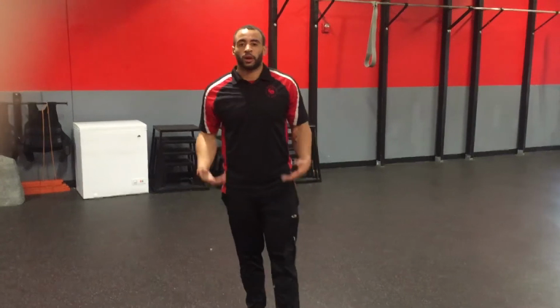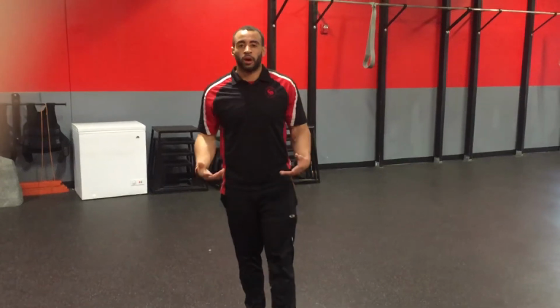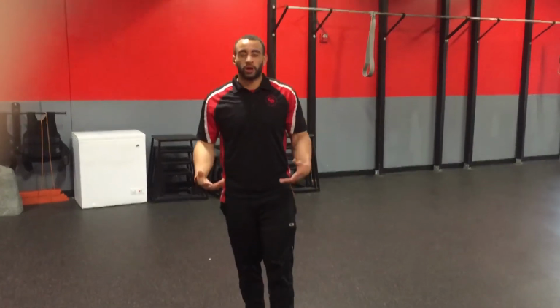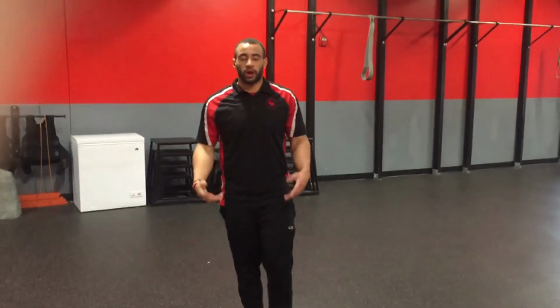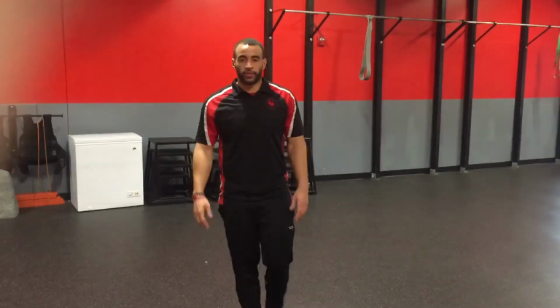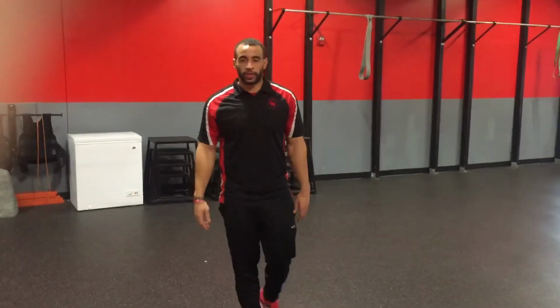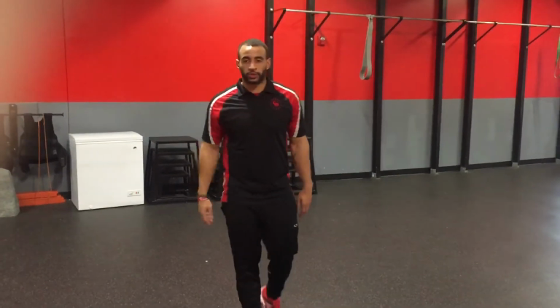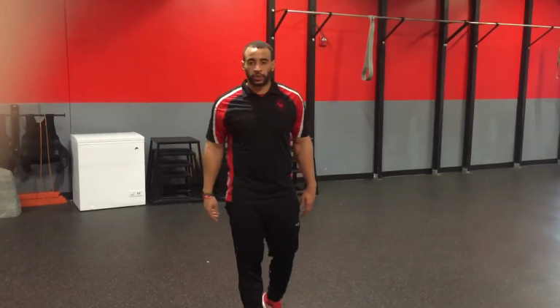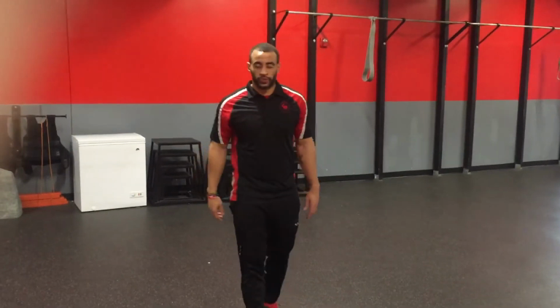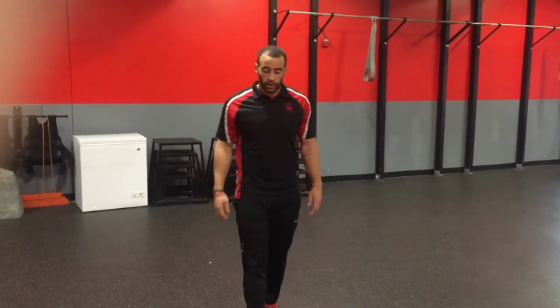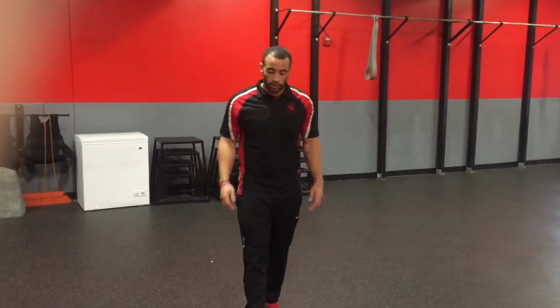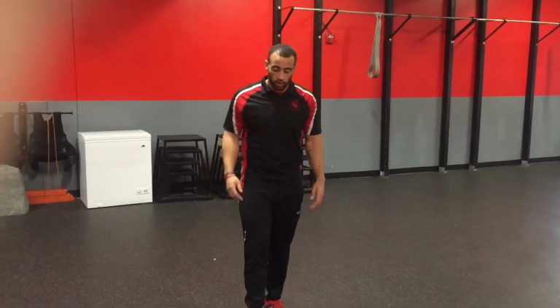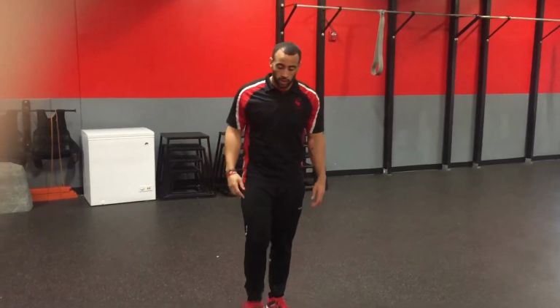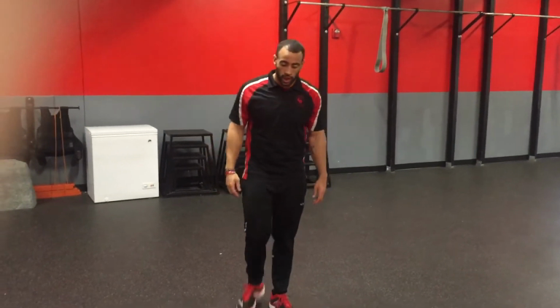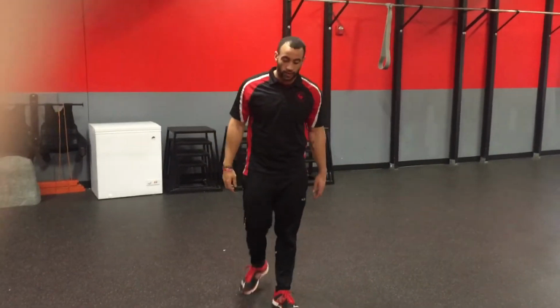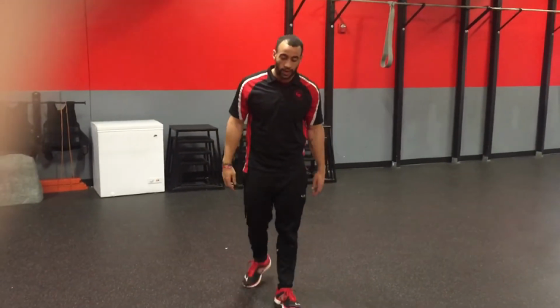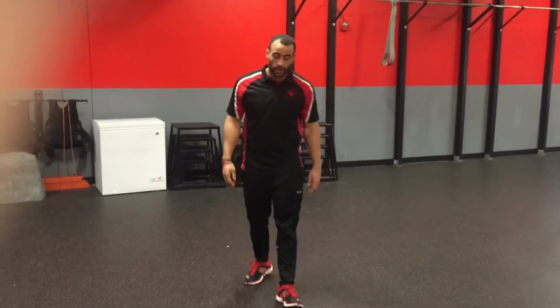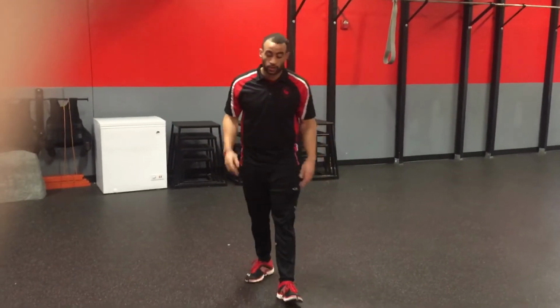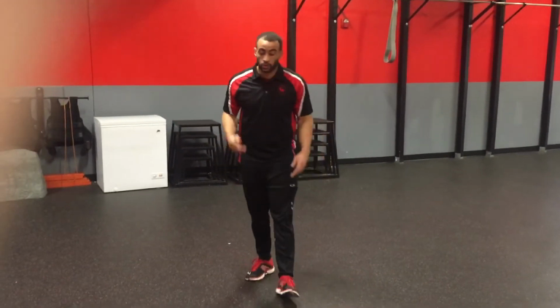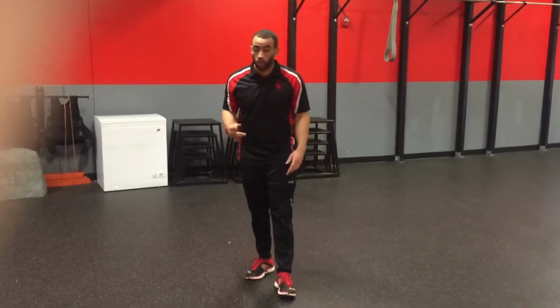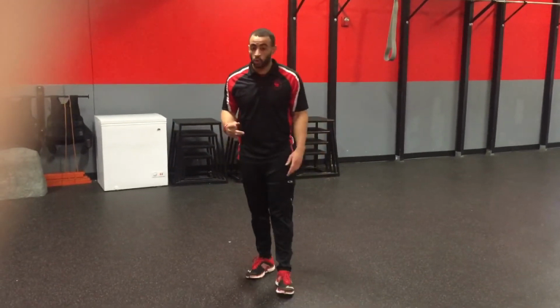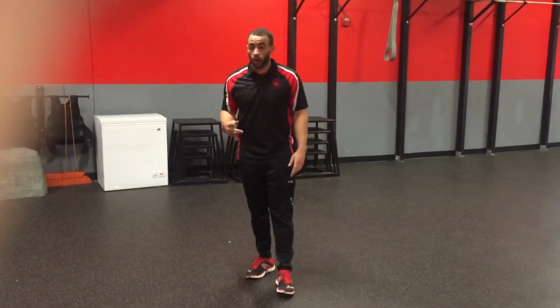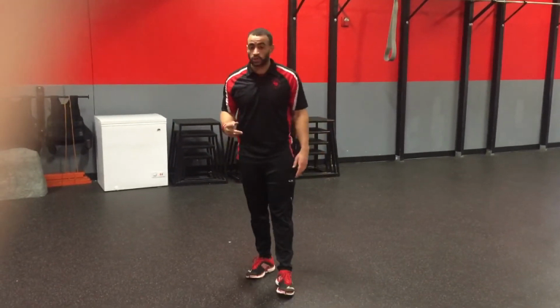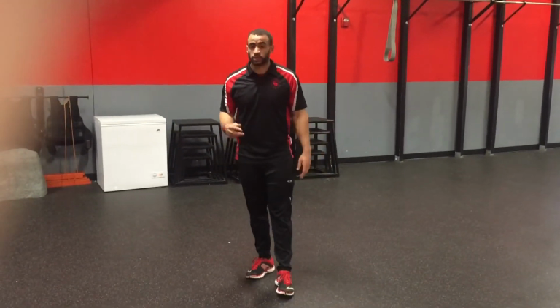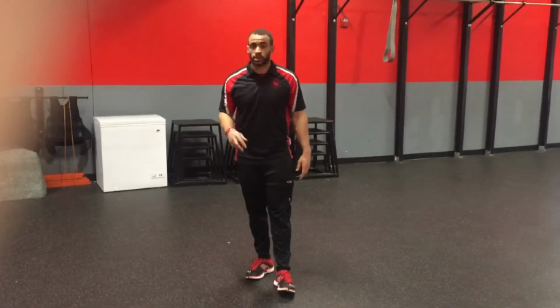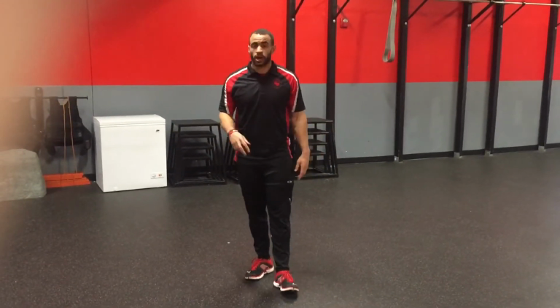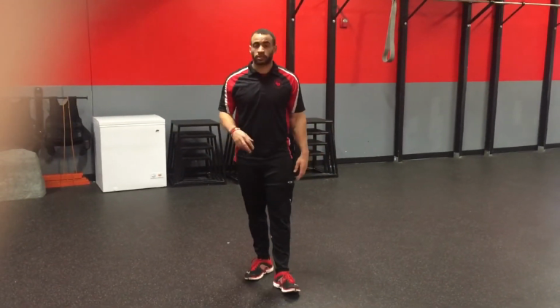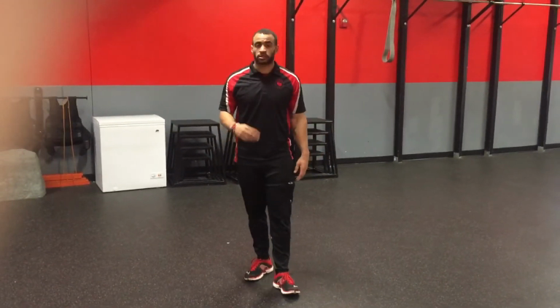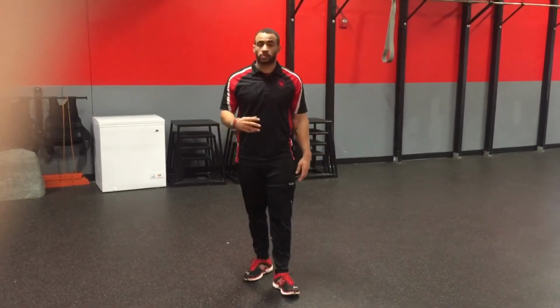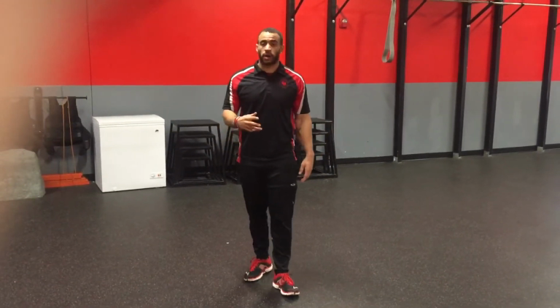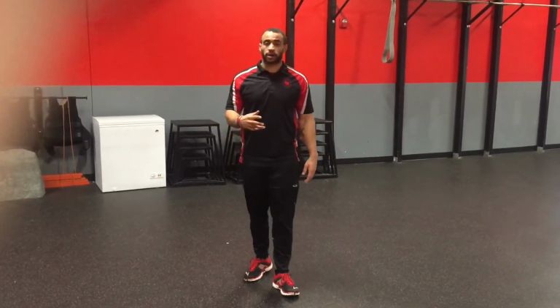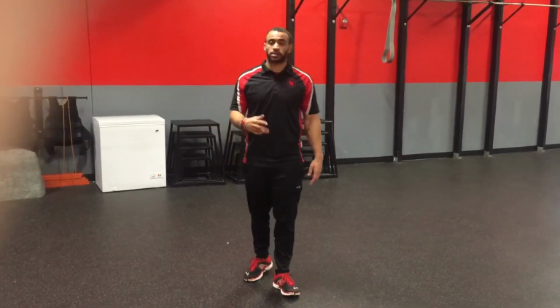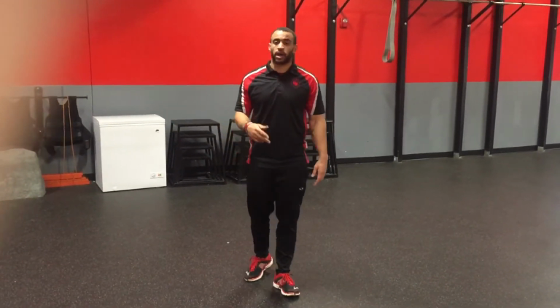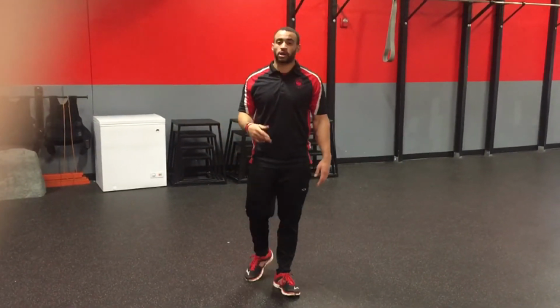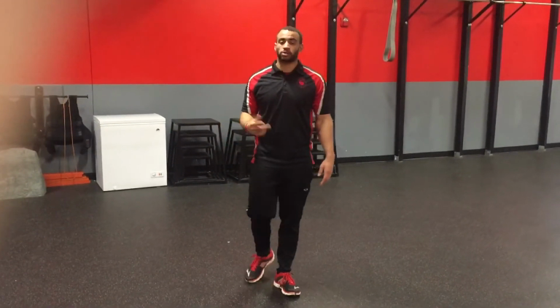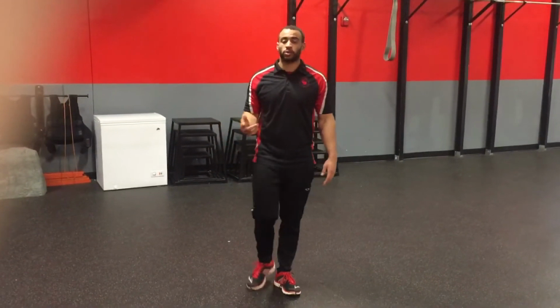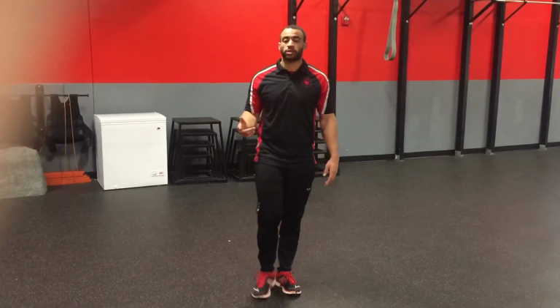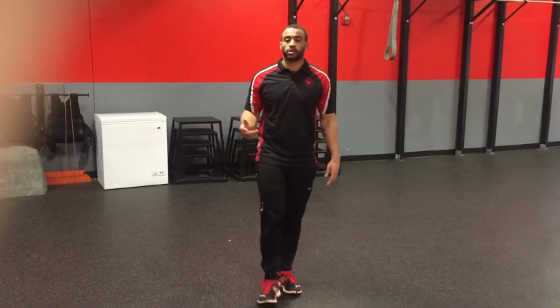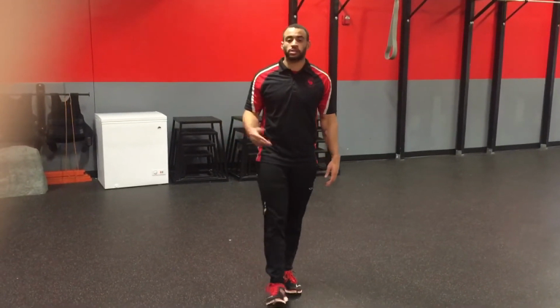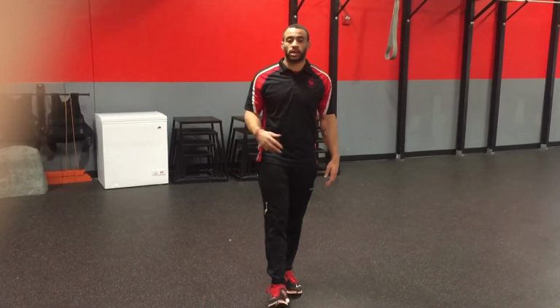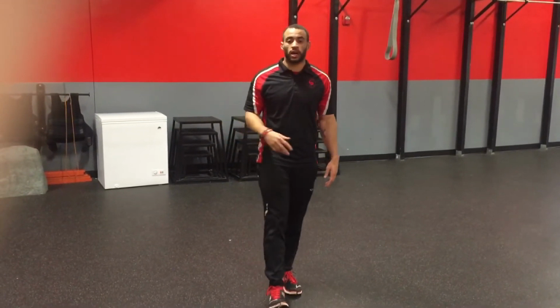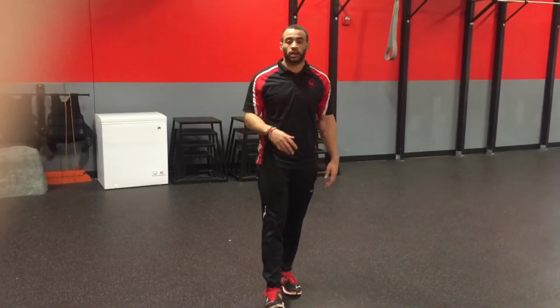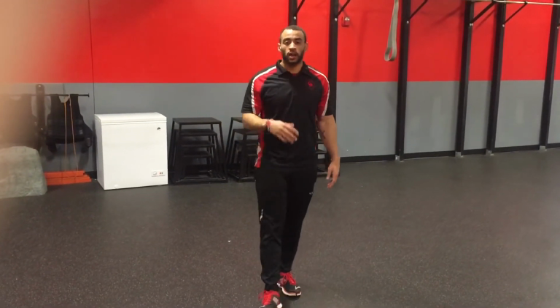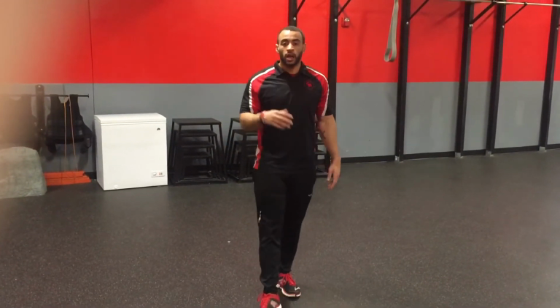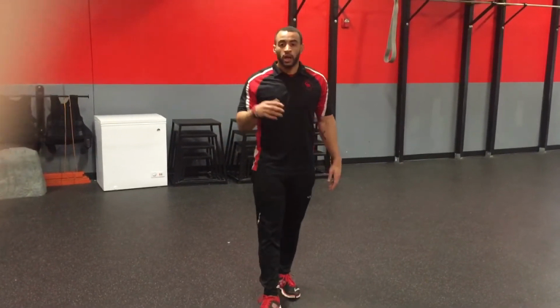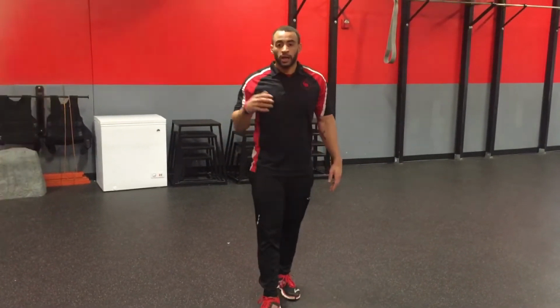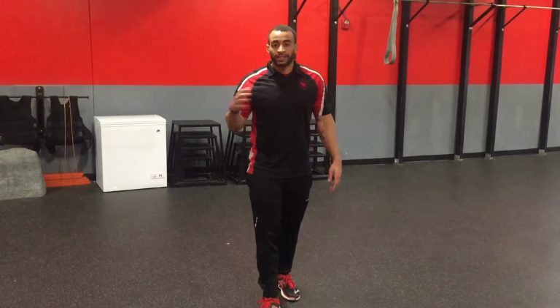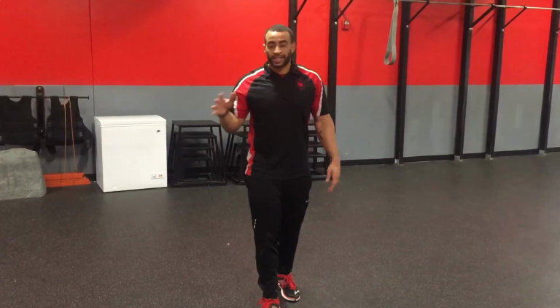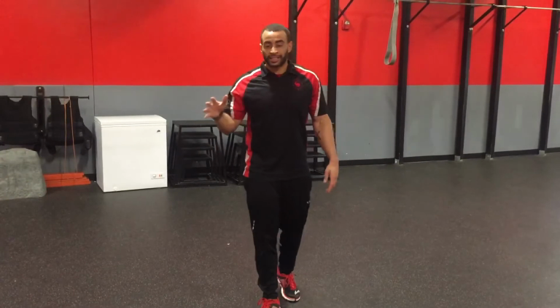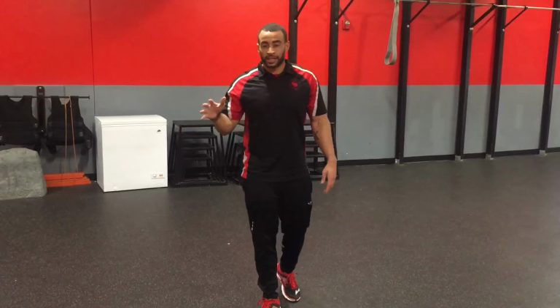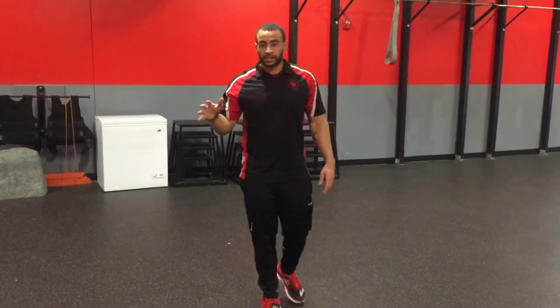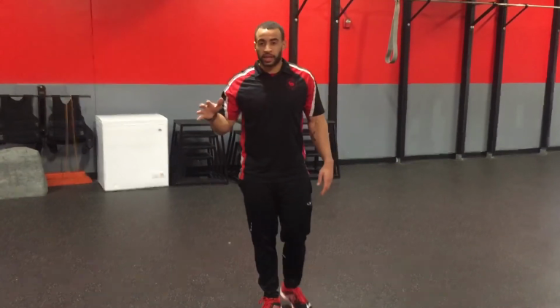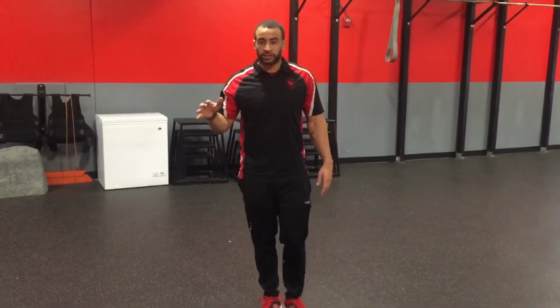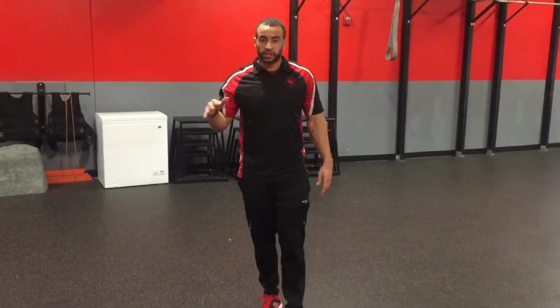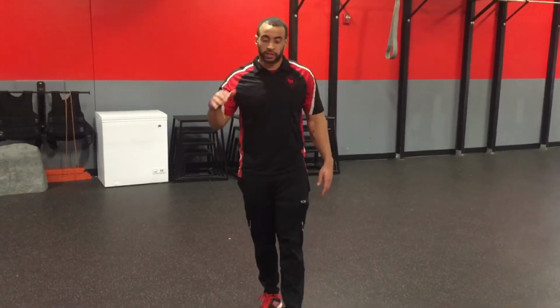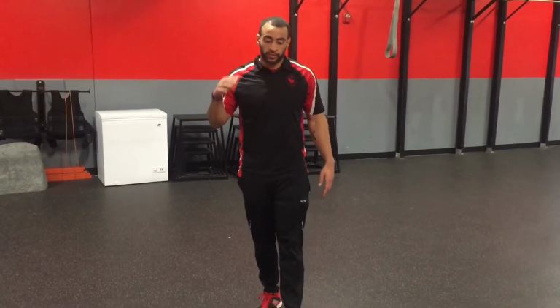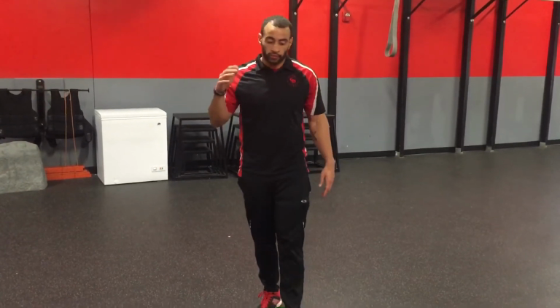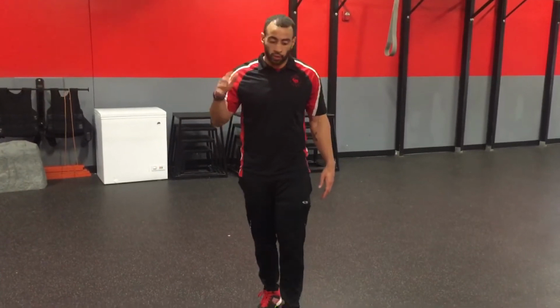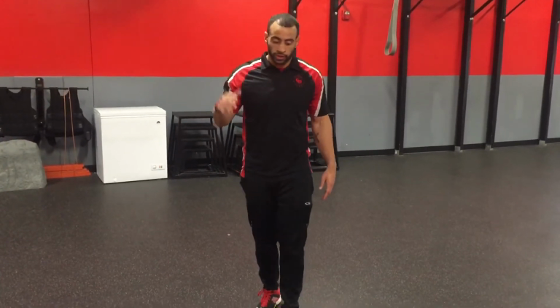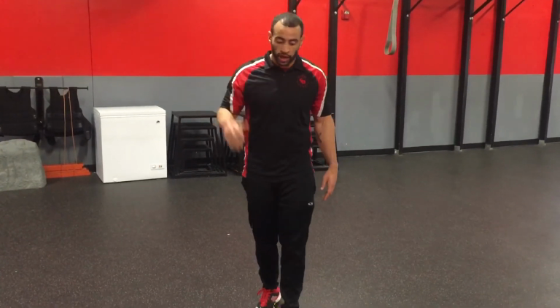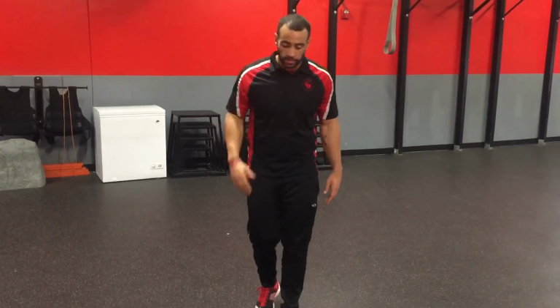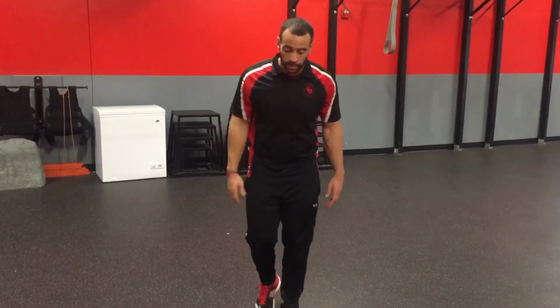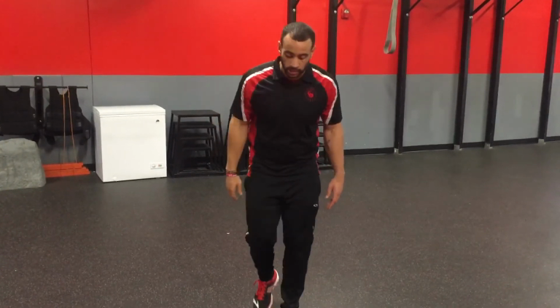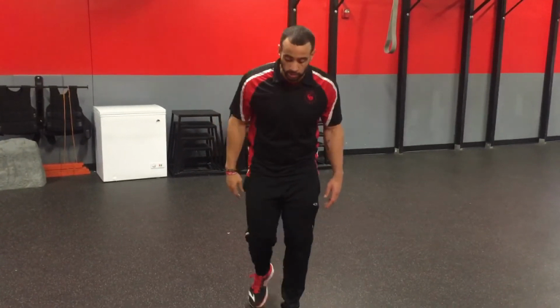Alright y'all, for this week's Finisher, we have two exercises to body style — 20 seconds on, 10 seconds transition, four times each.